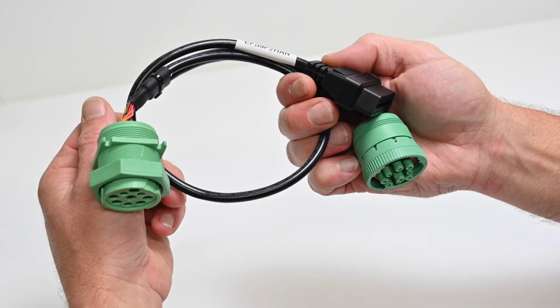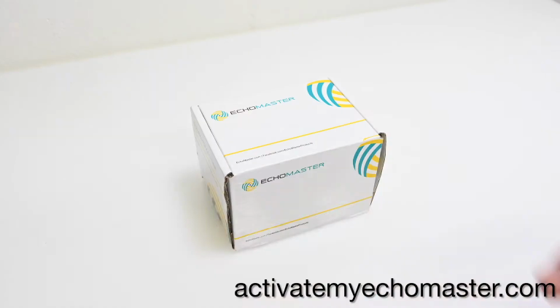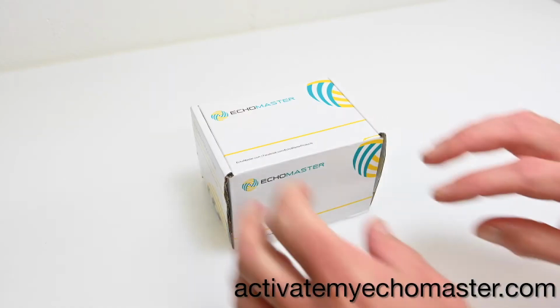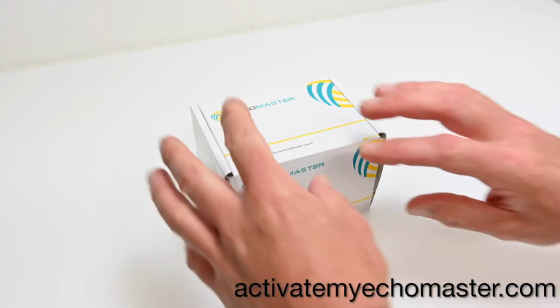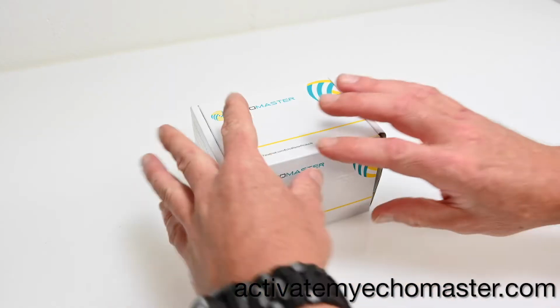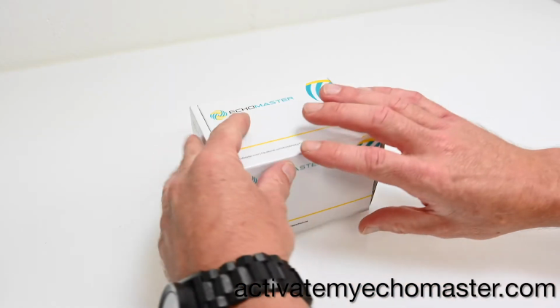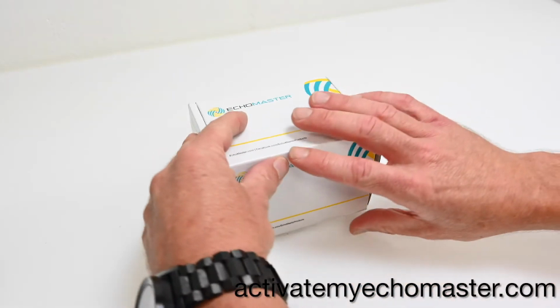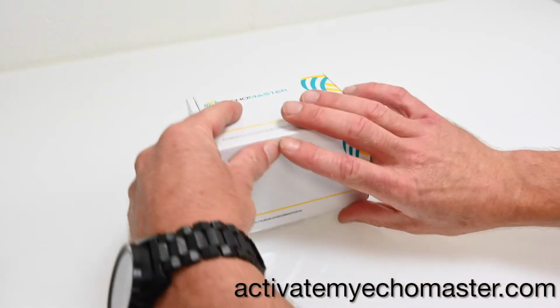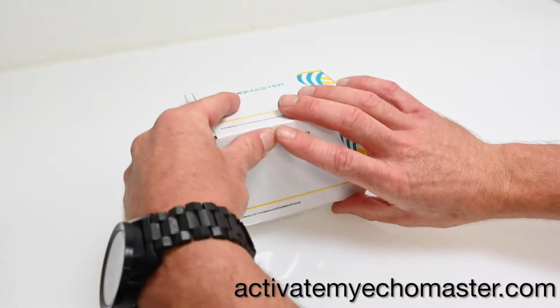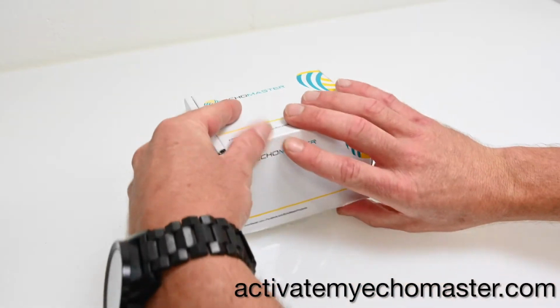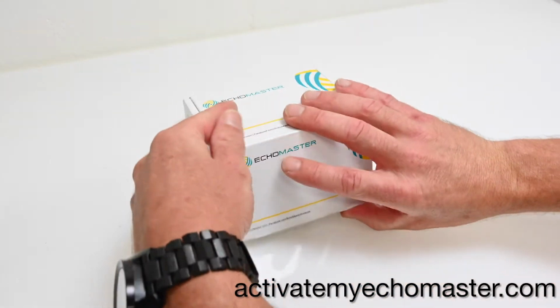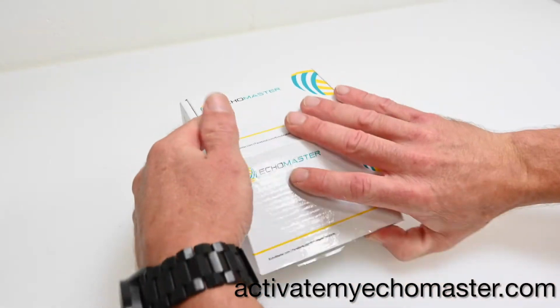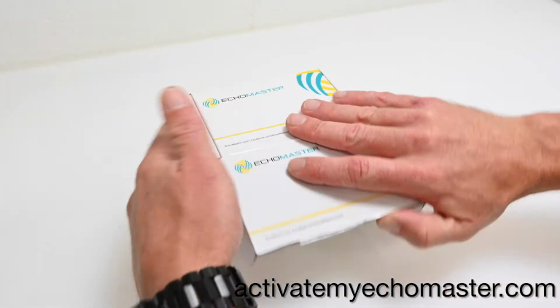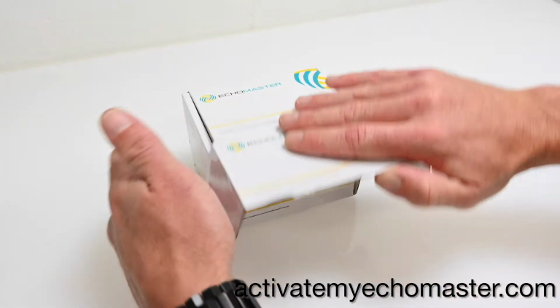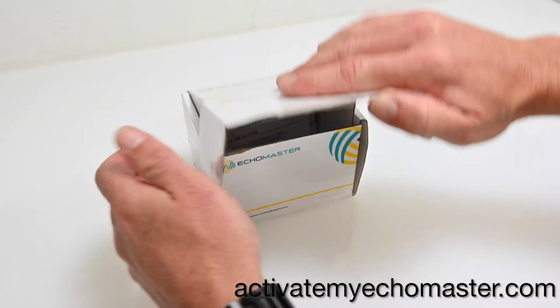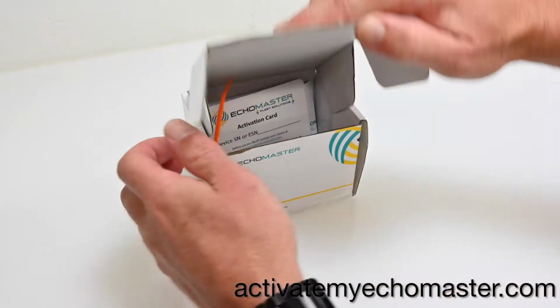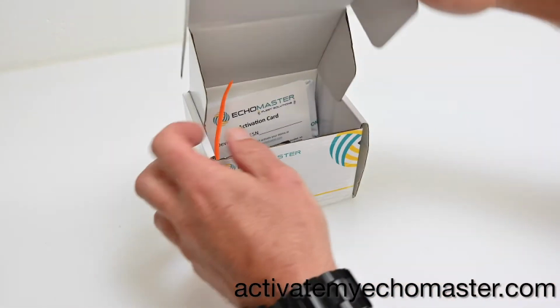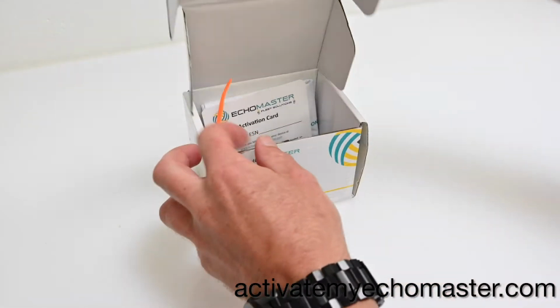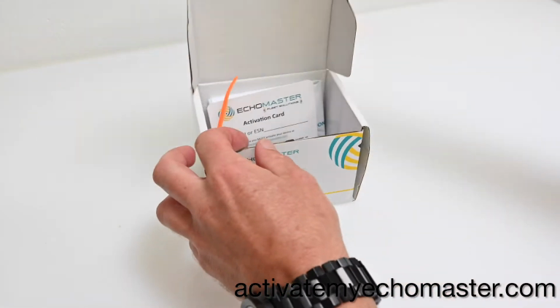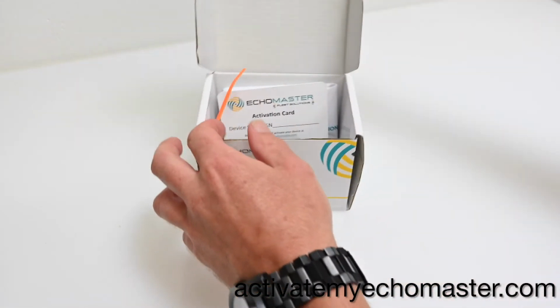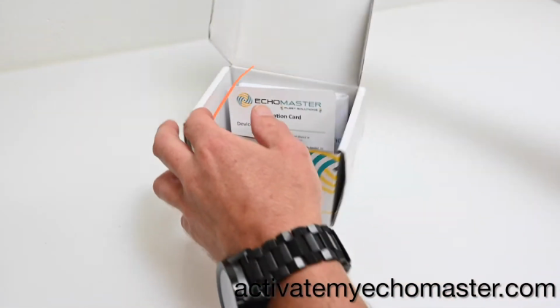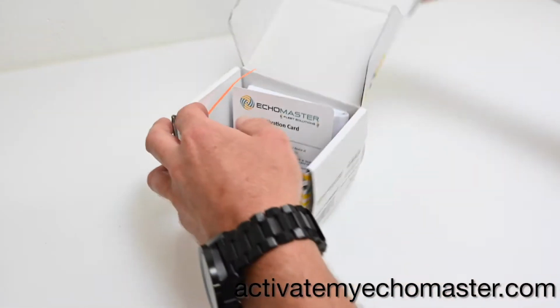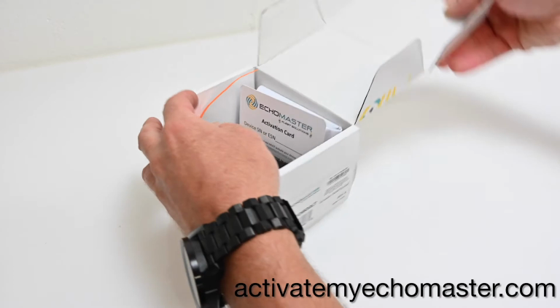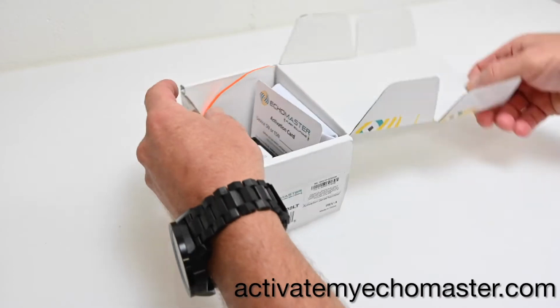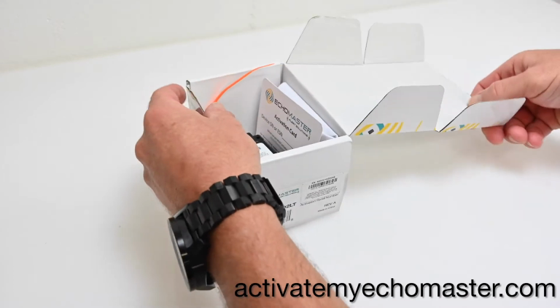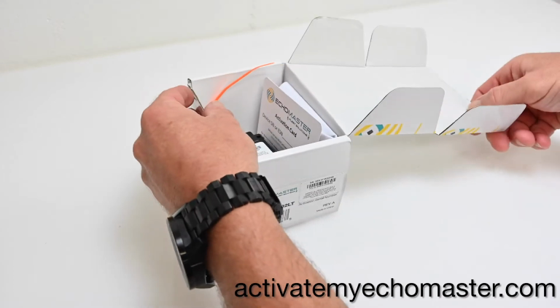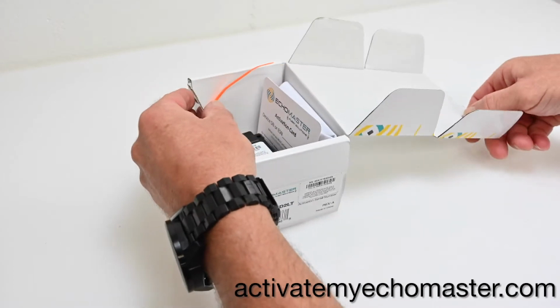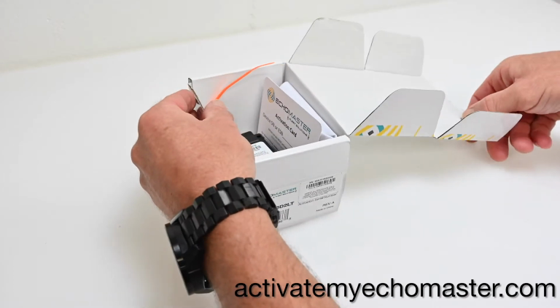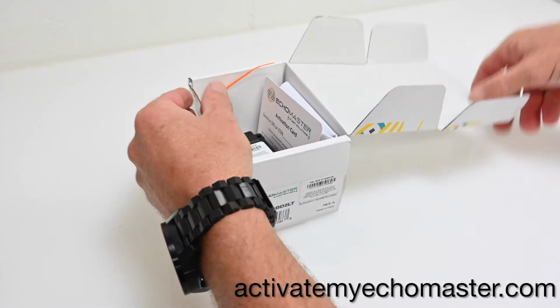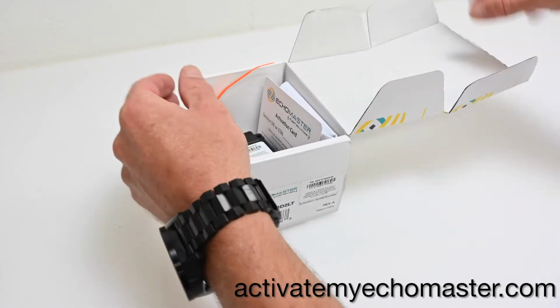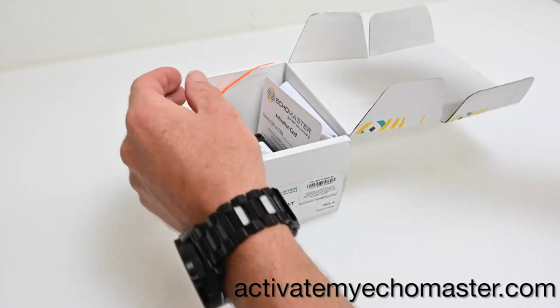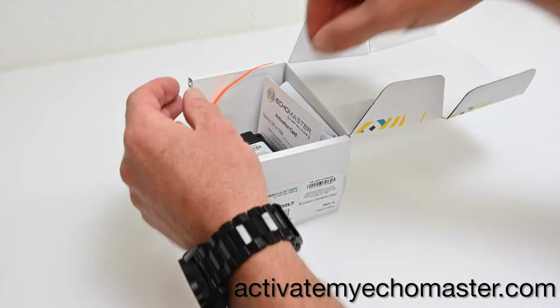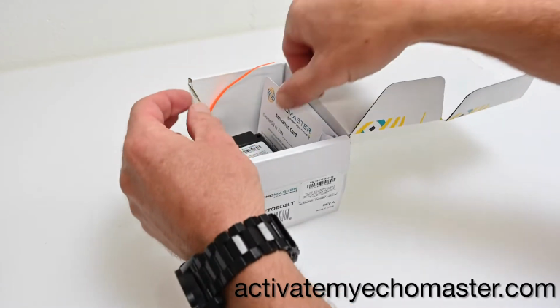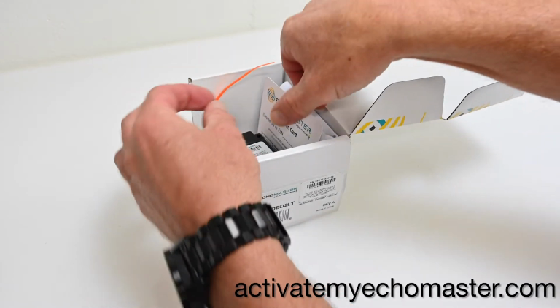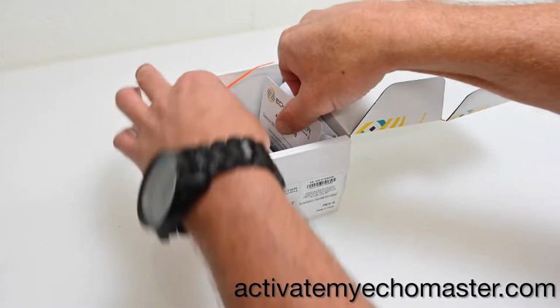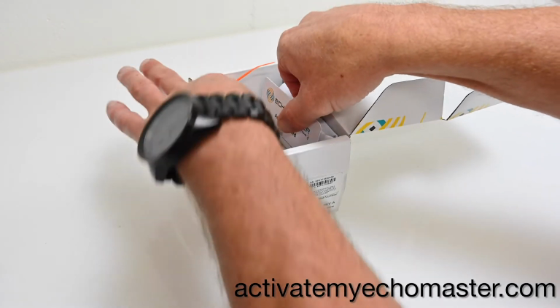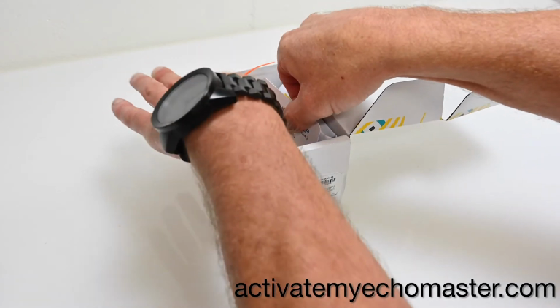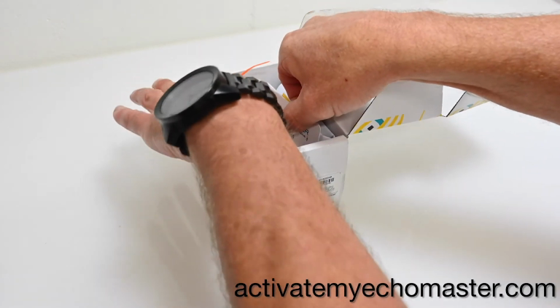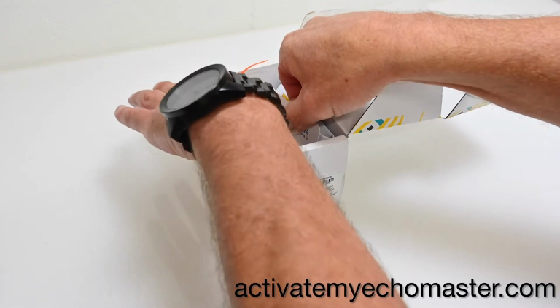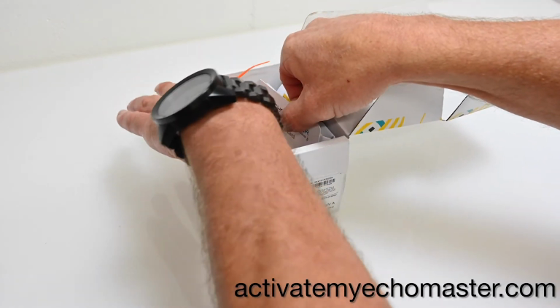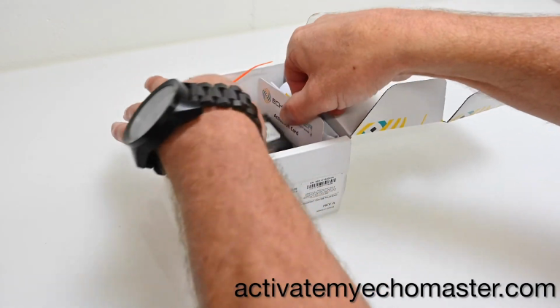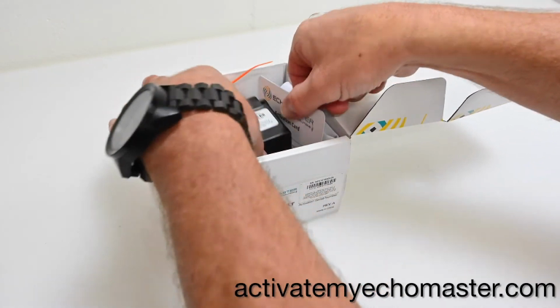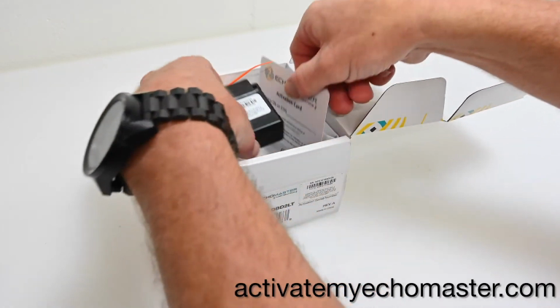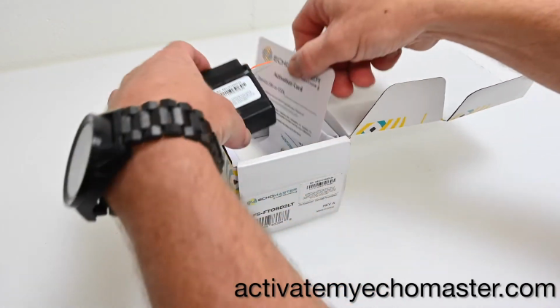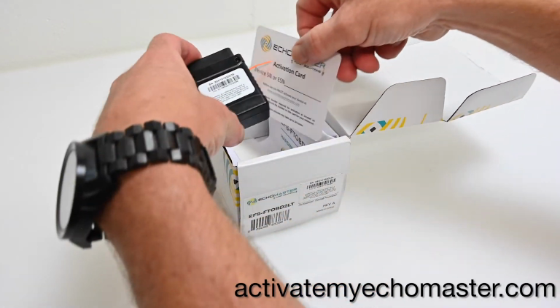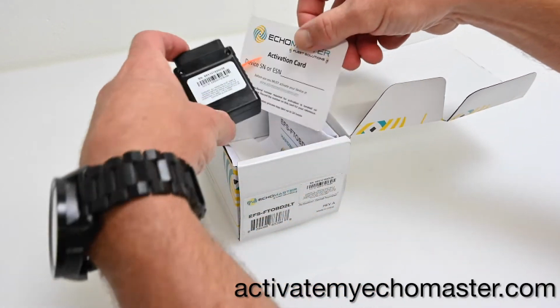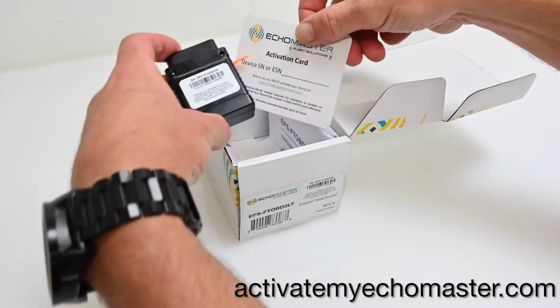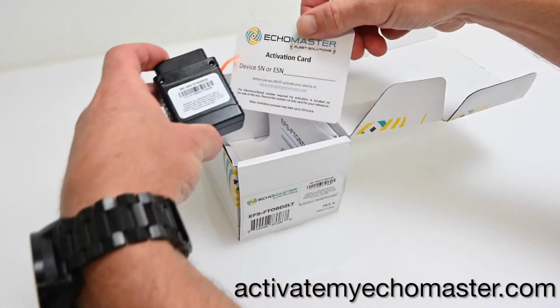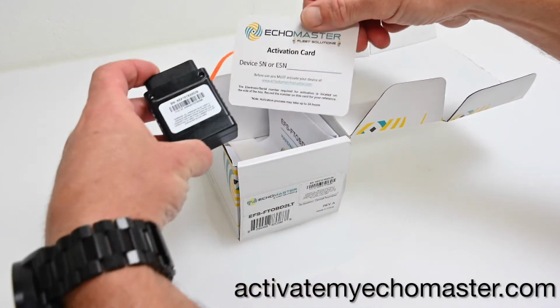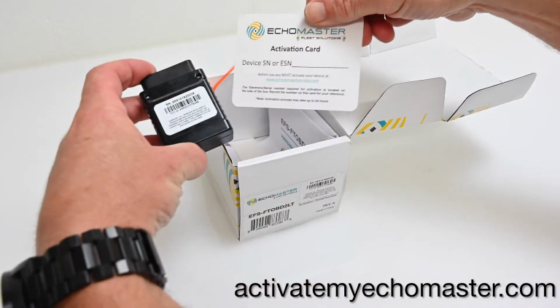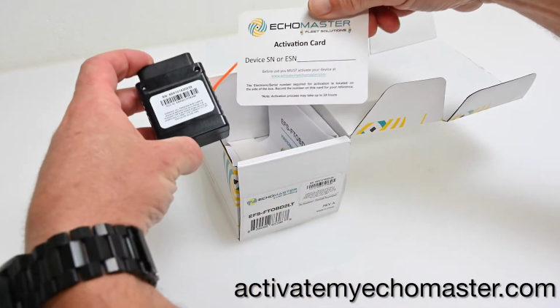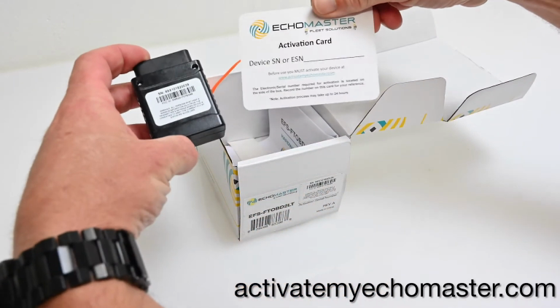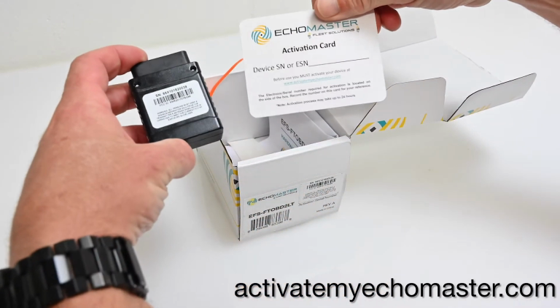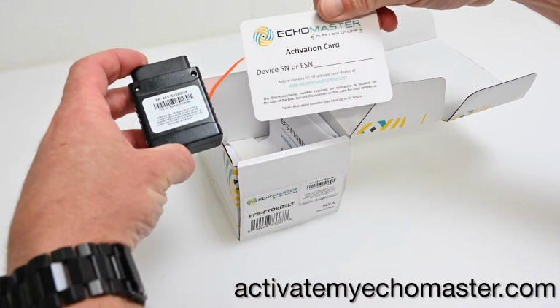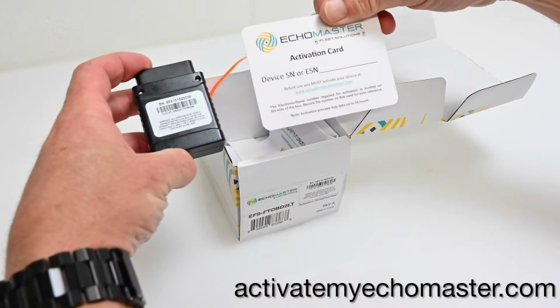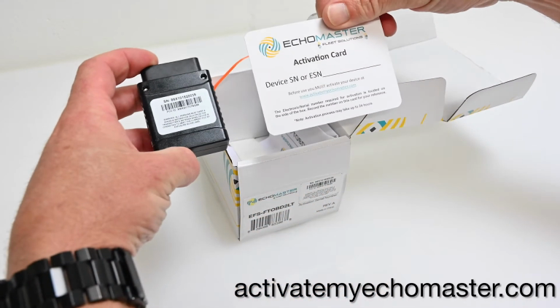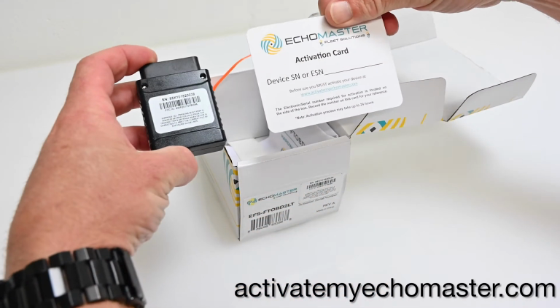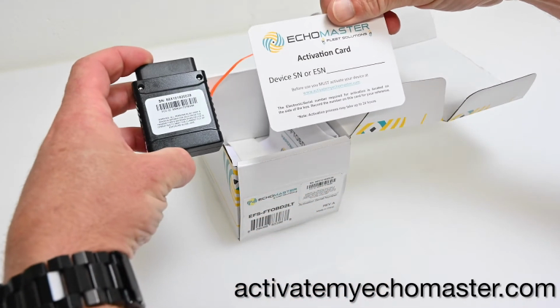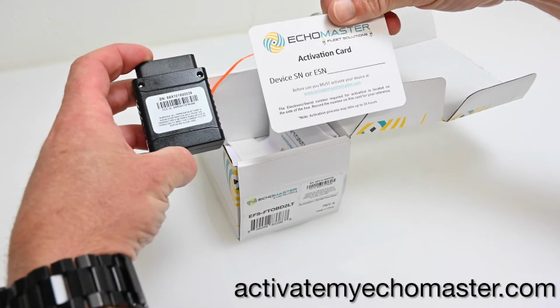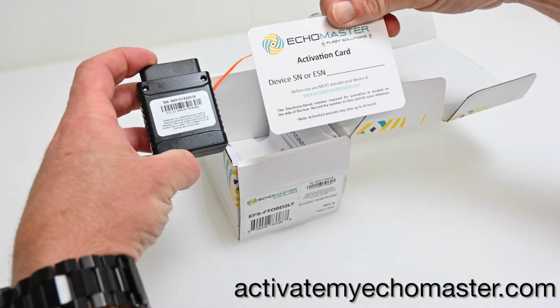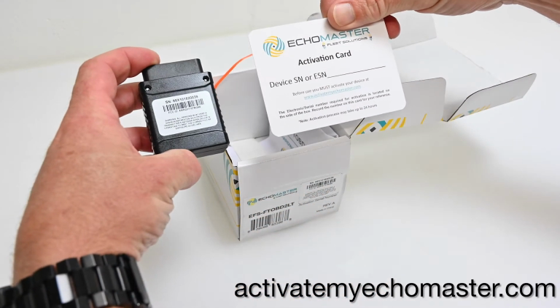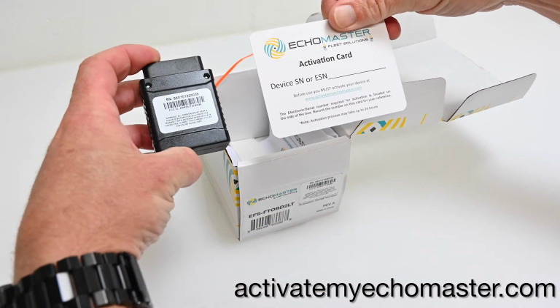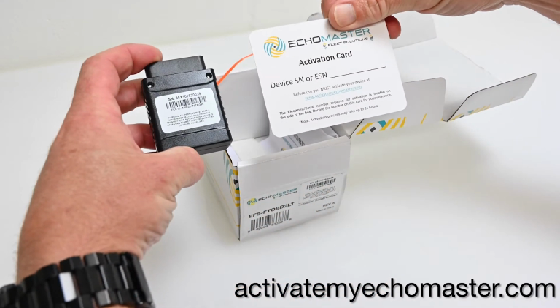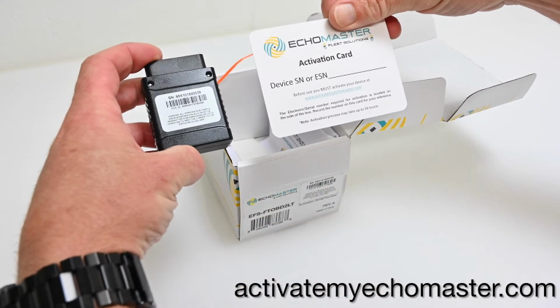Before you install your fleet tracker, be sure to note the serial number. You will need that number to activate your device.